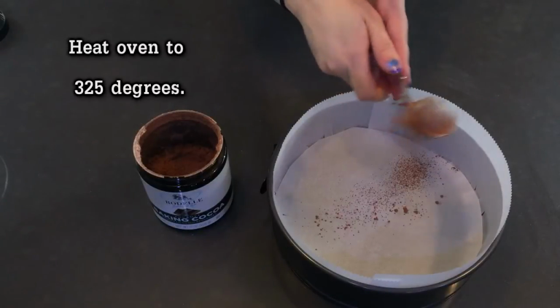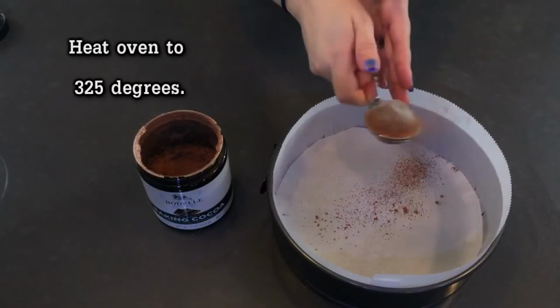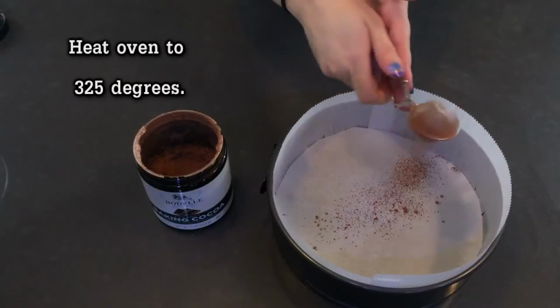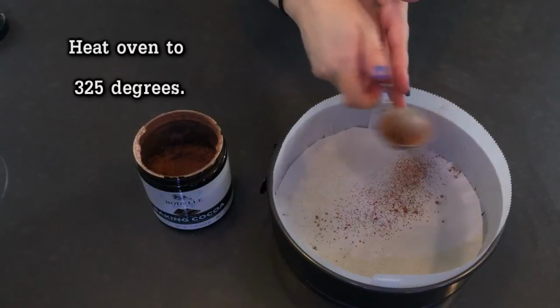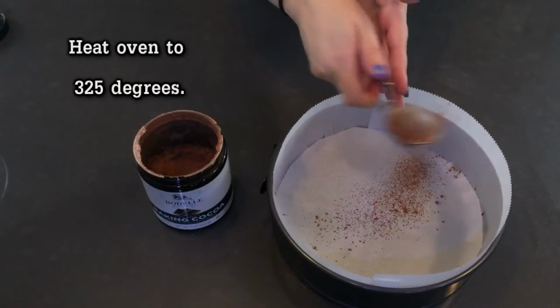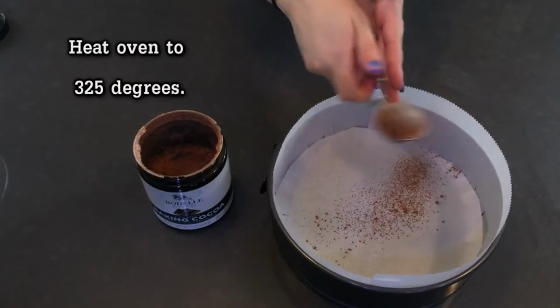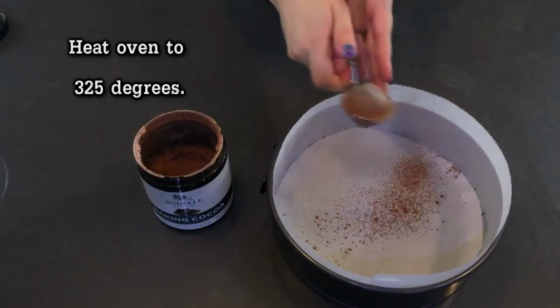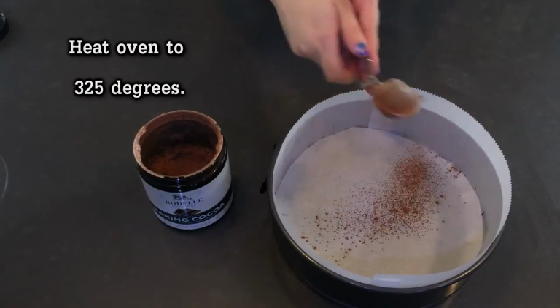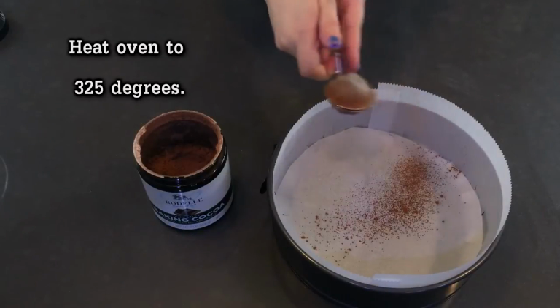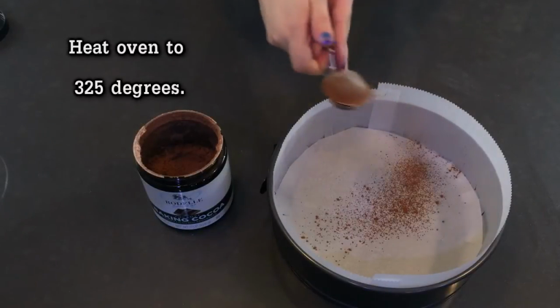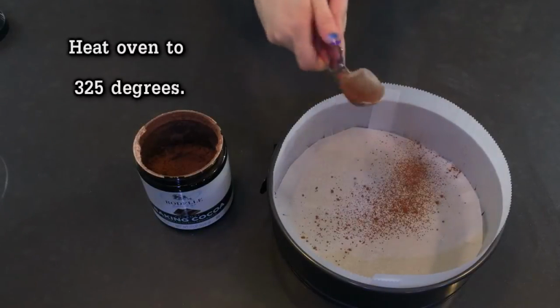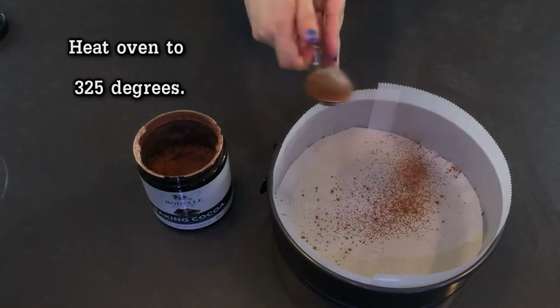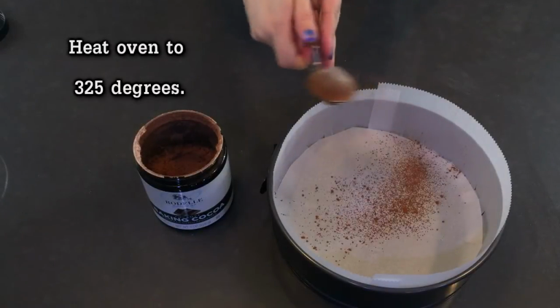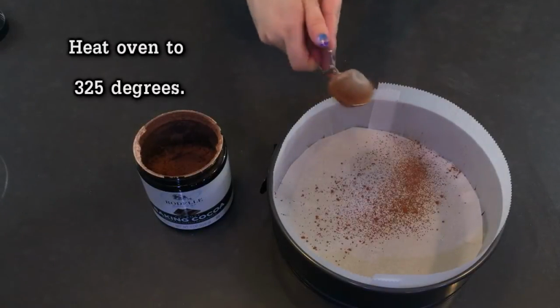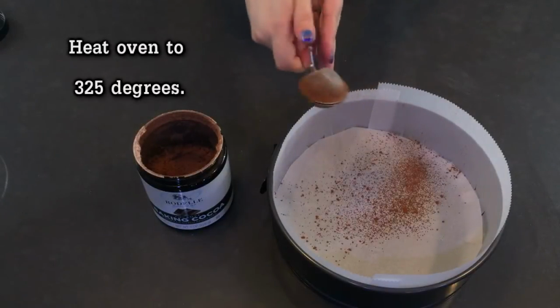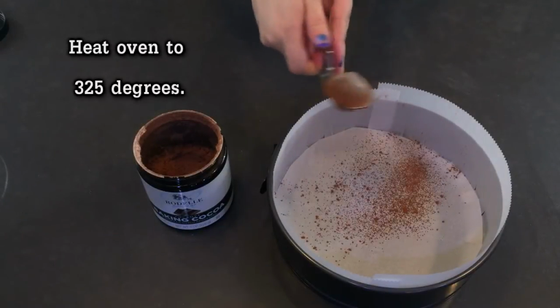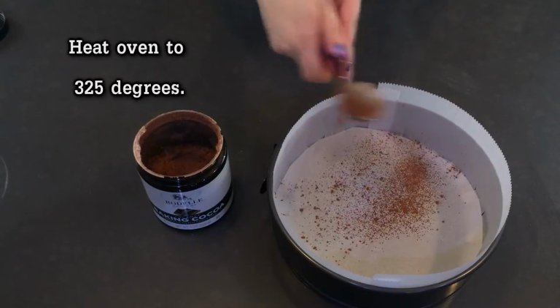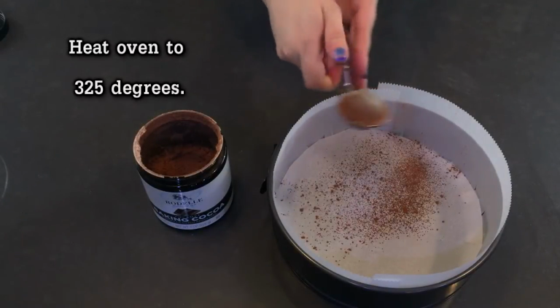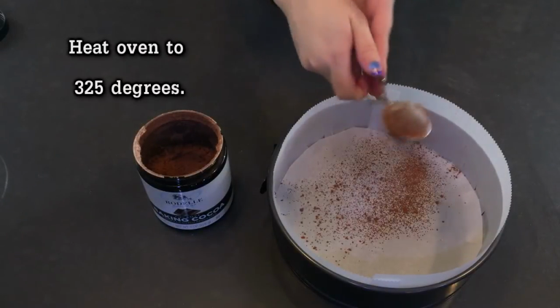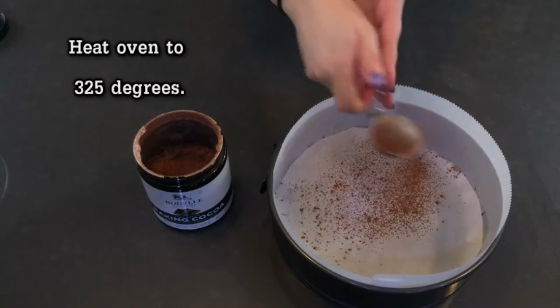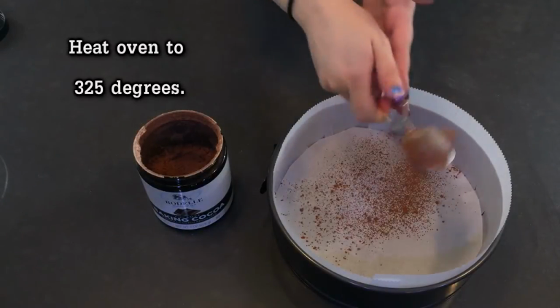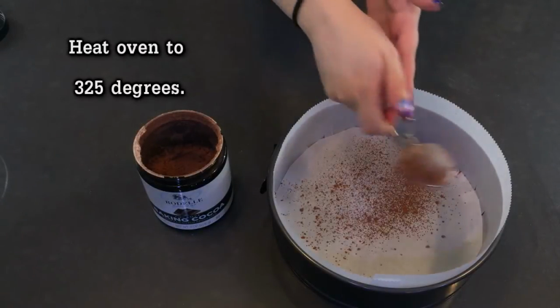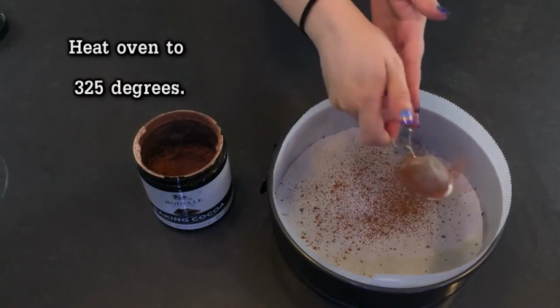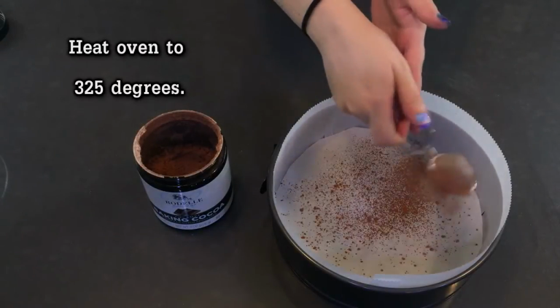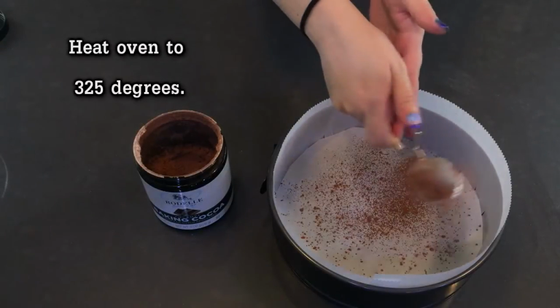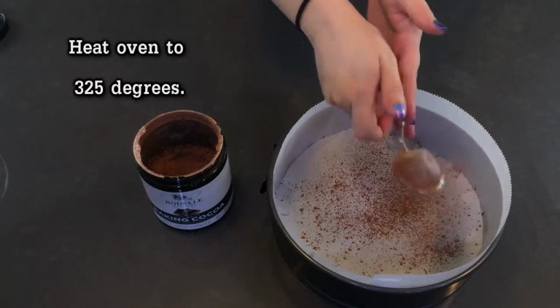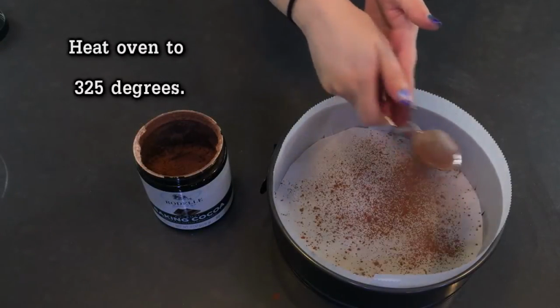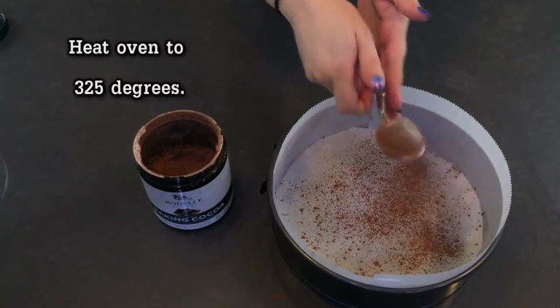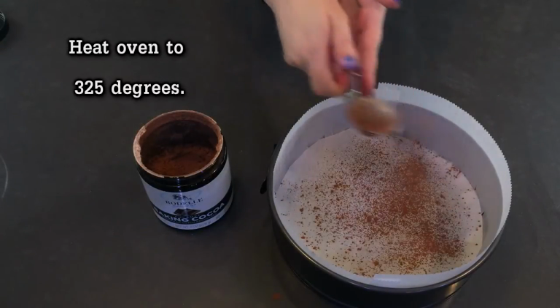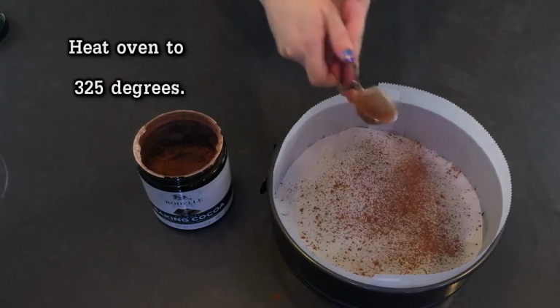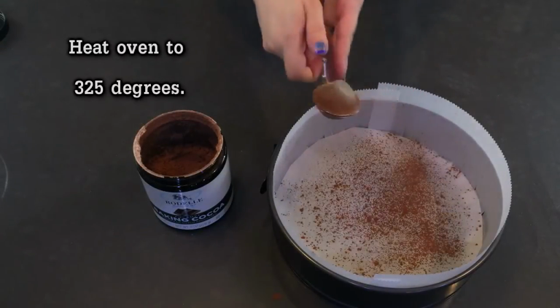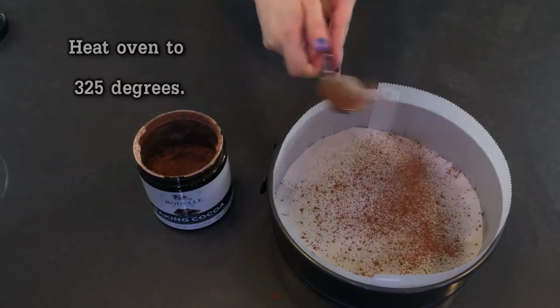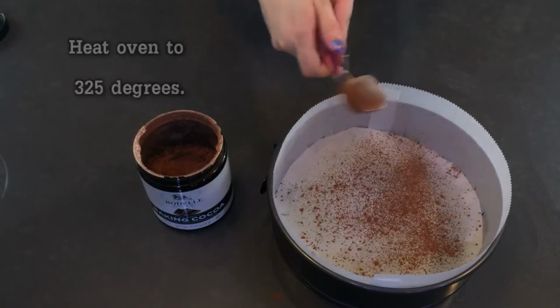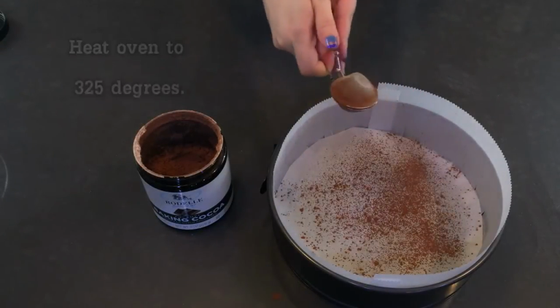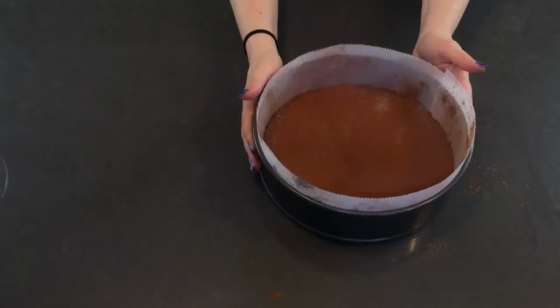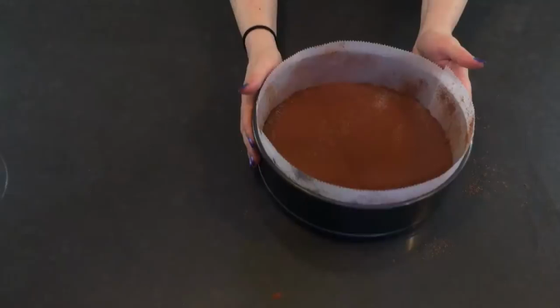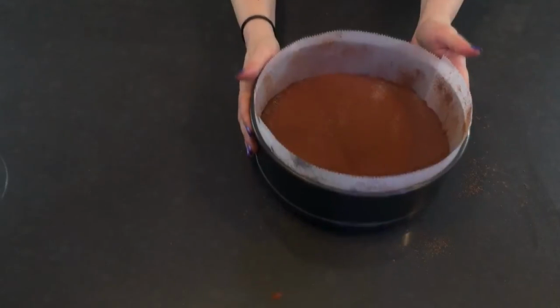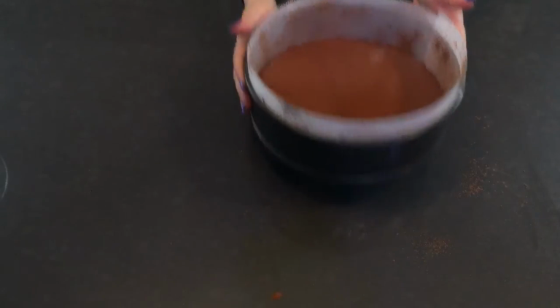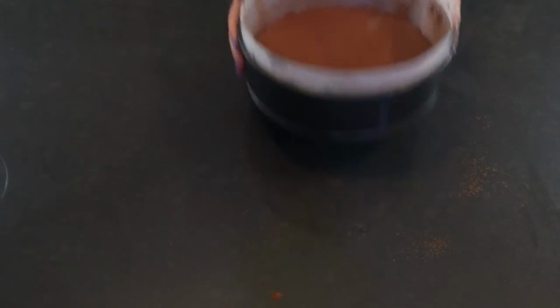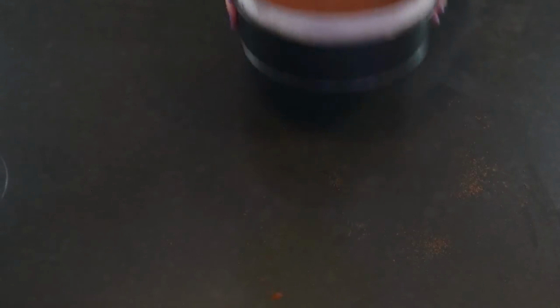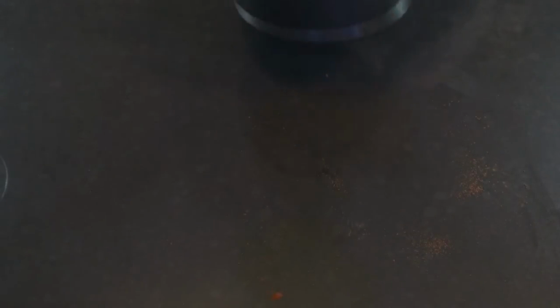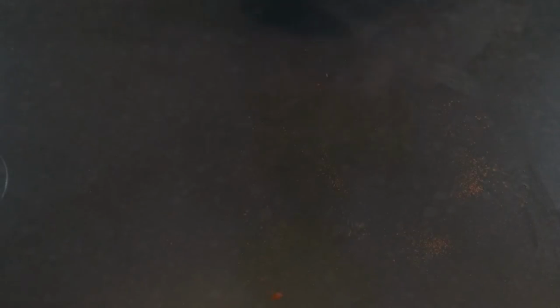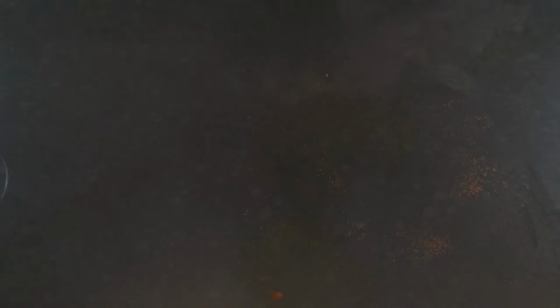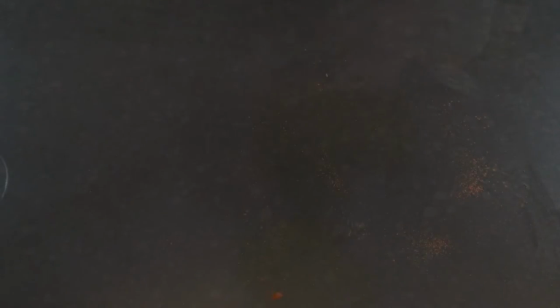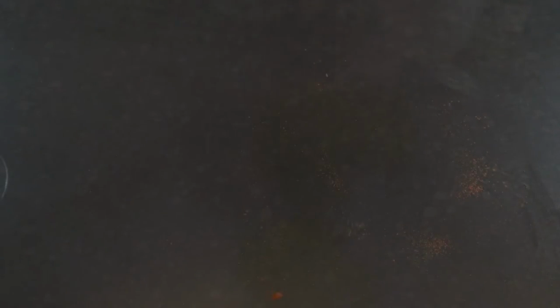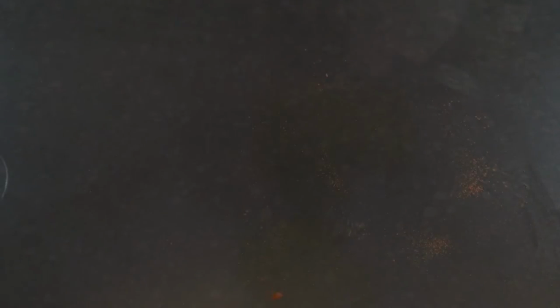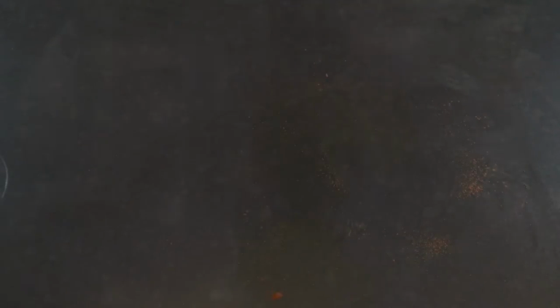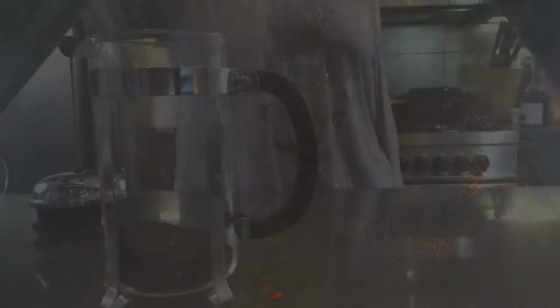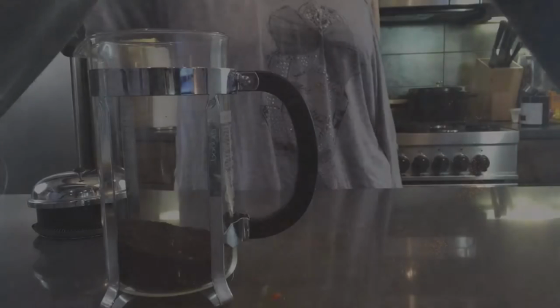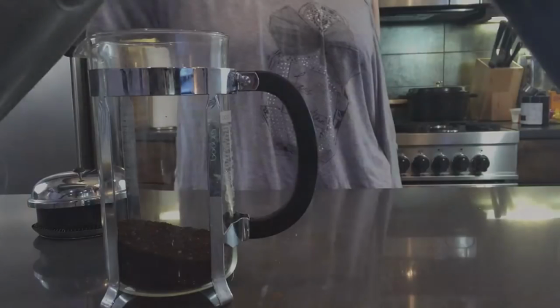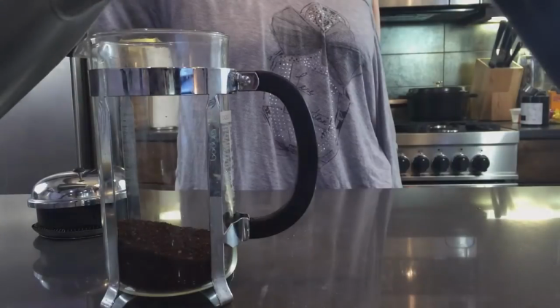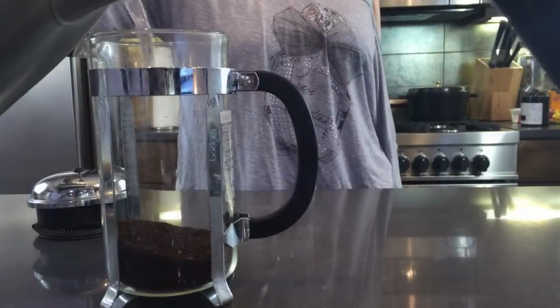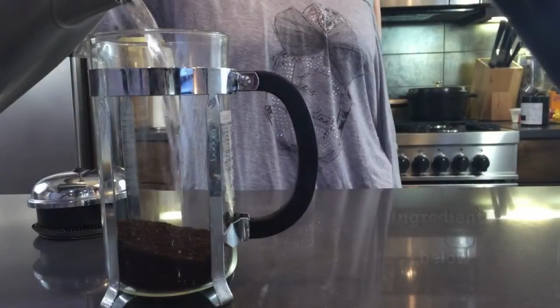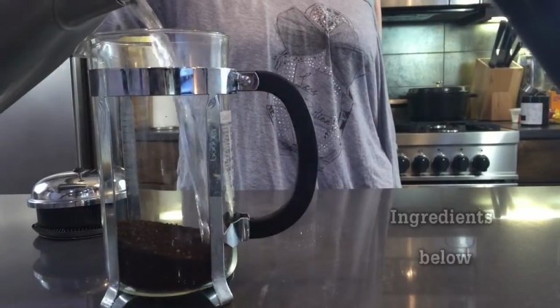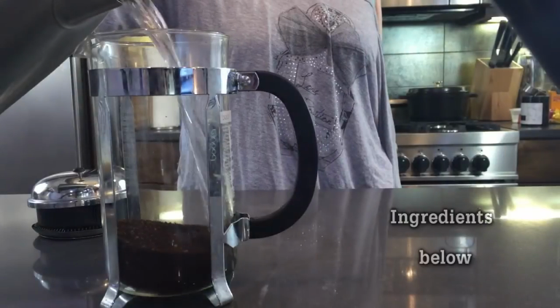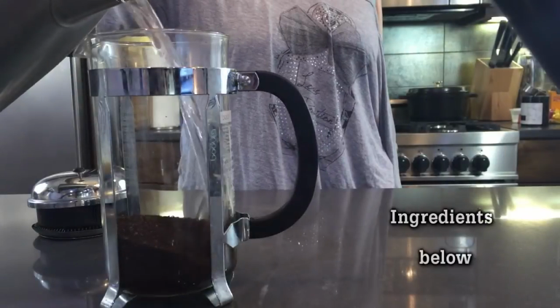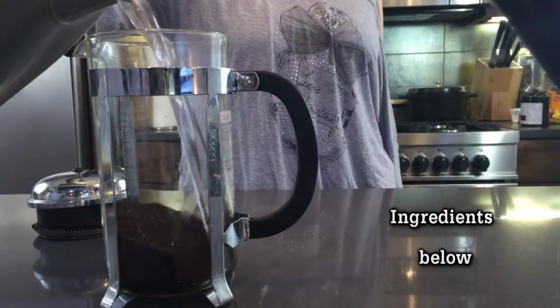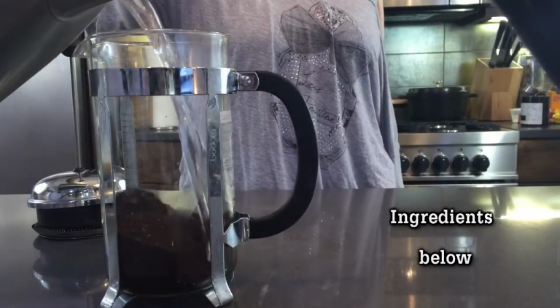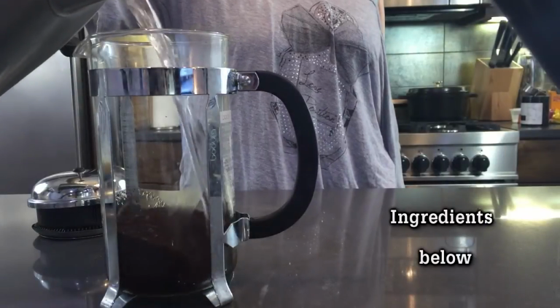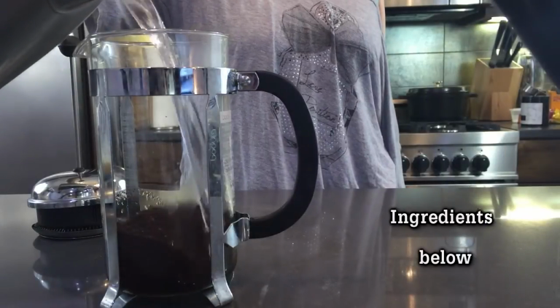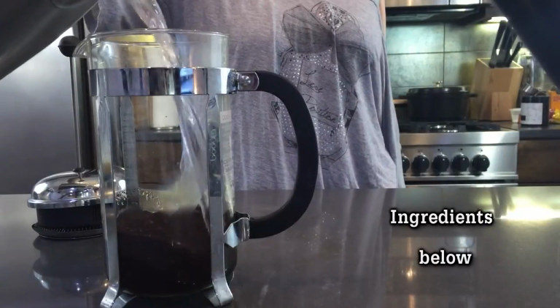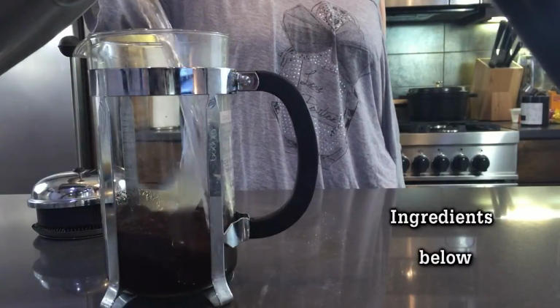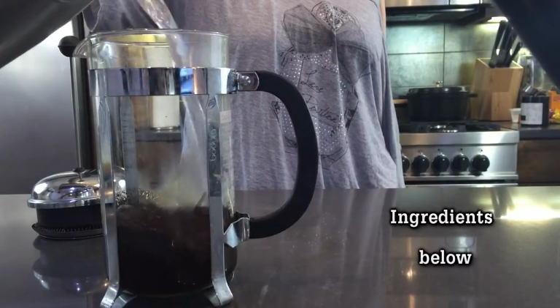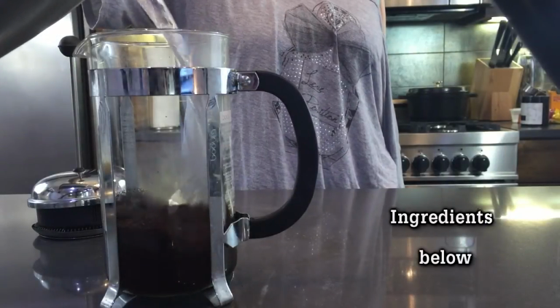So first things first, take a parchment lined cake pan and dust it with some cocoa powder and then set that aside for later. And then we'll prep our hot ingredients.